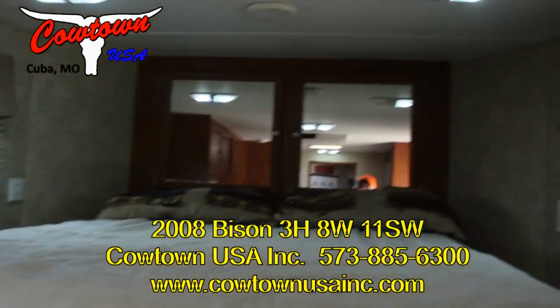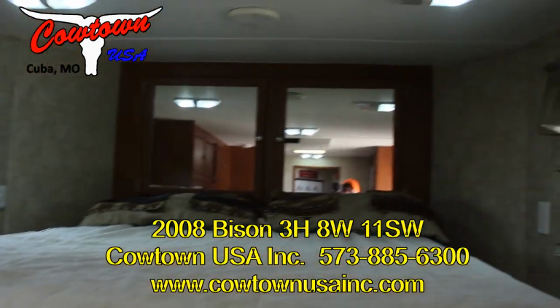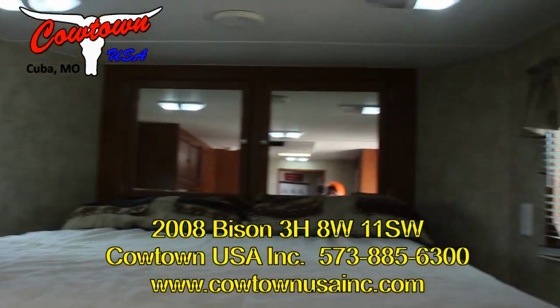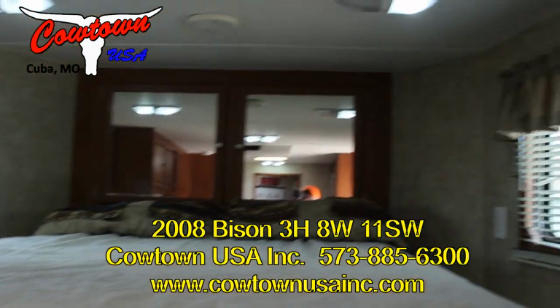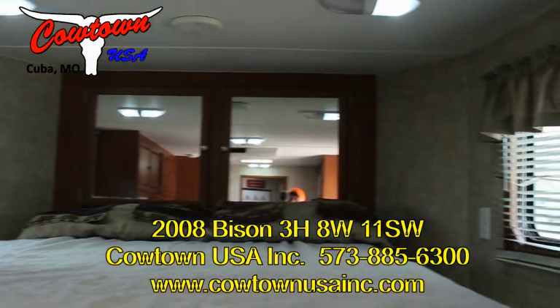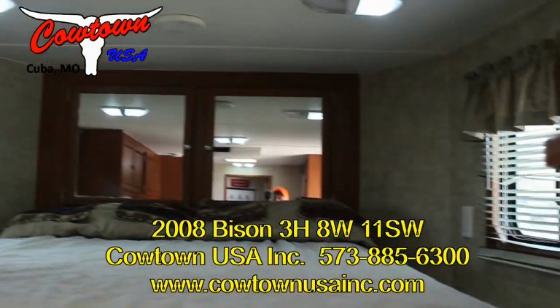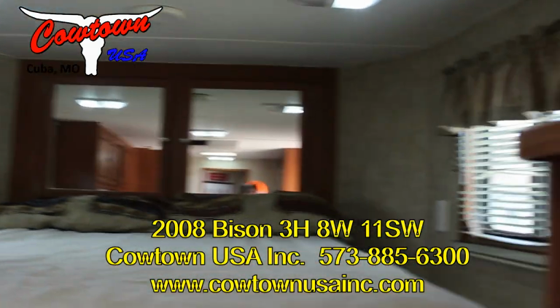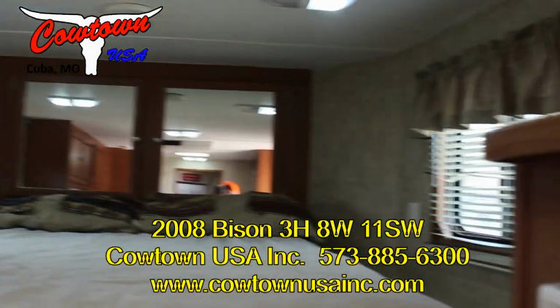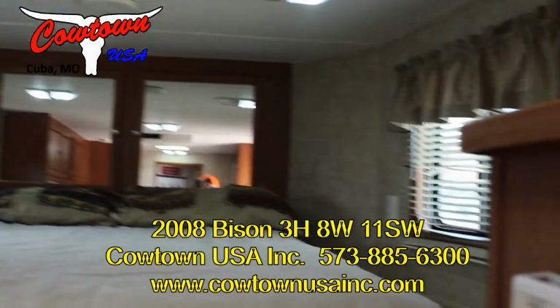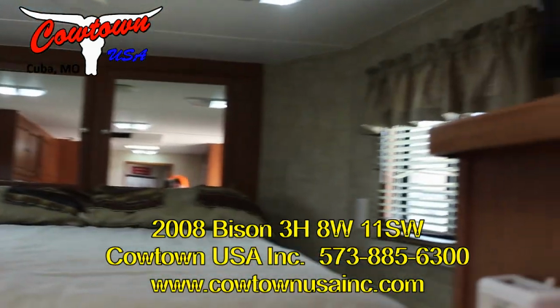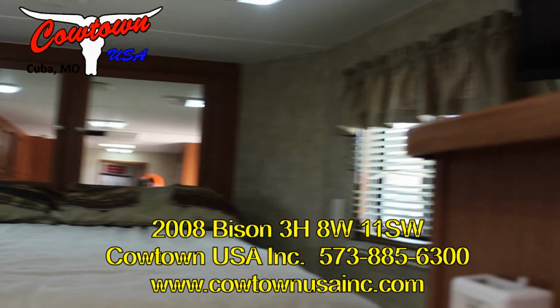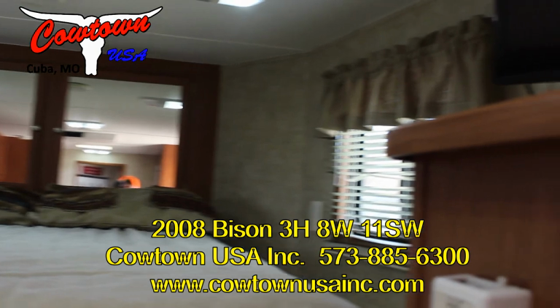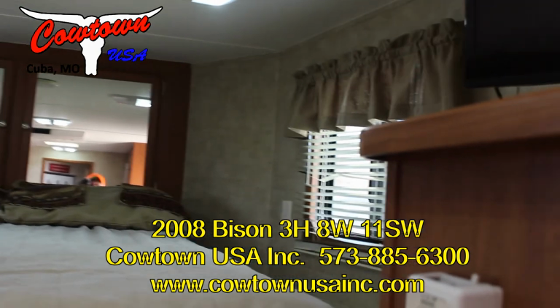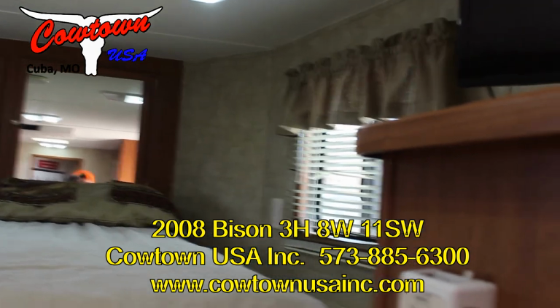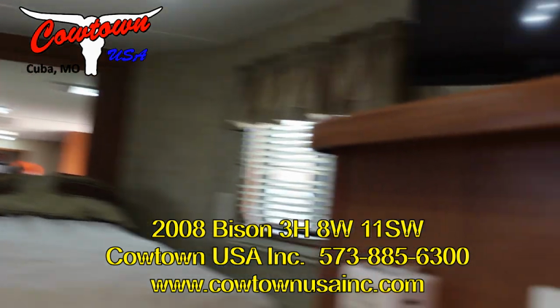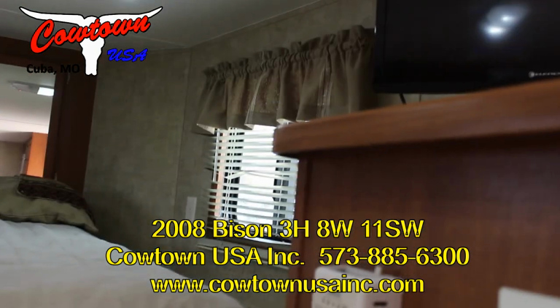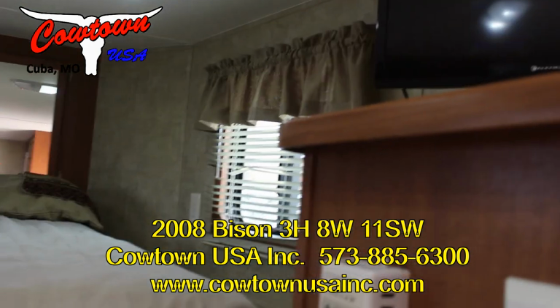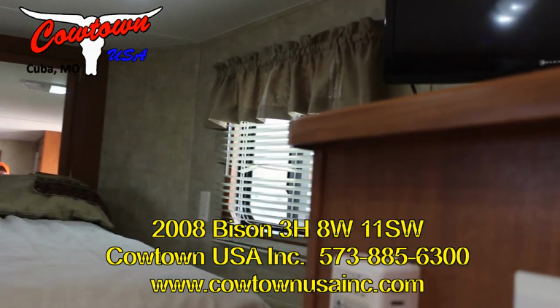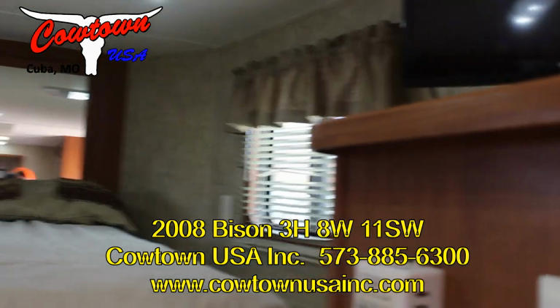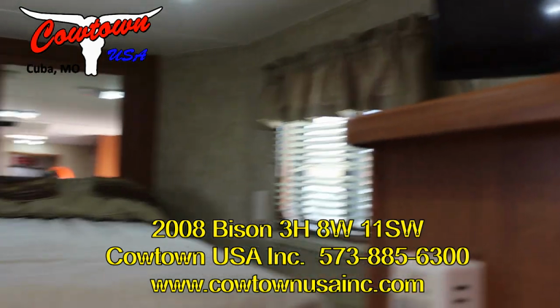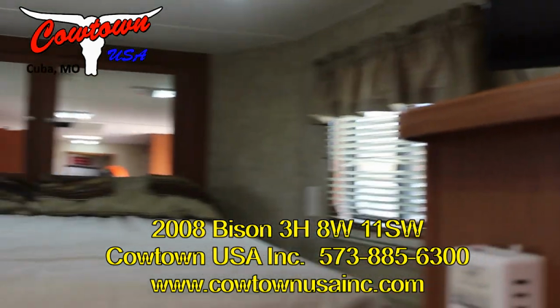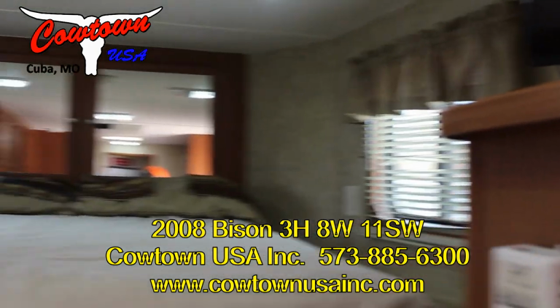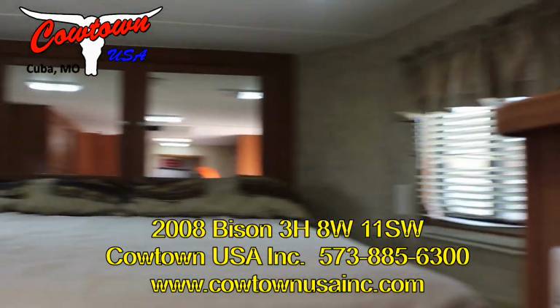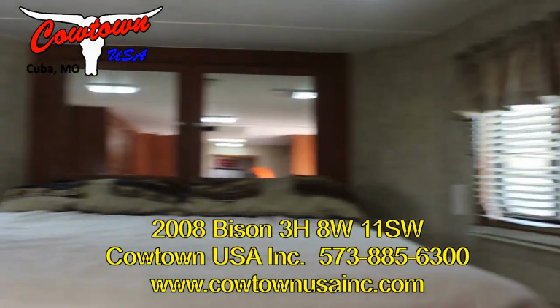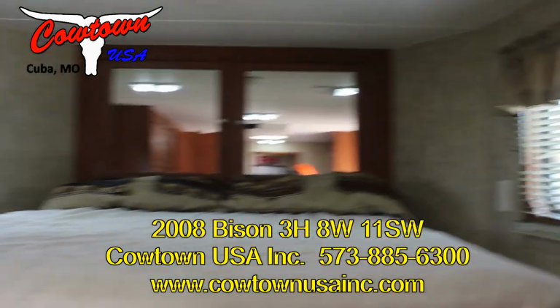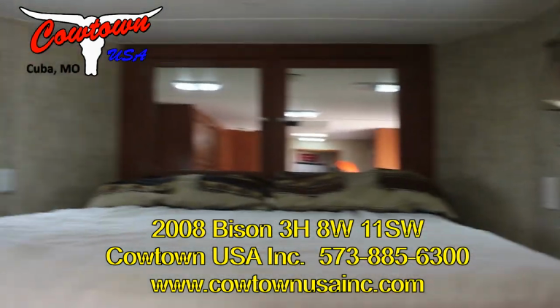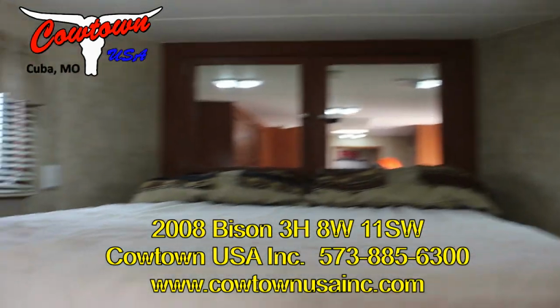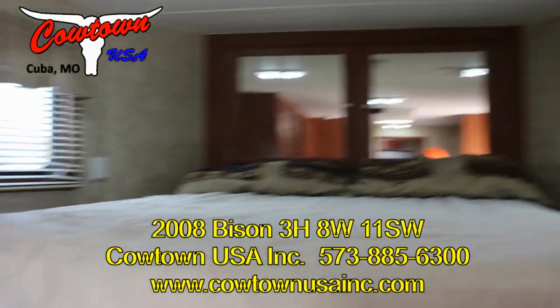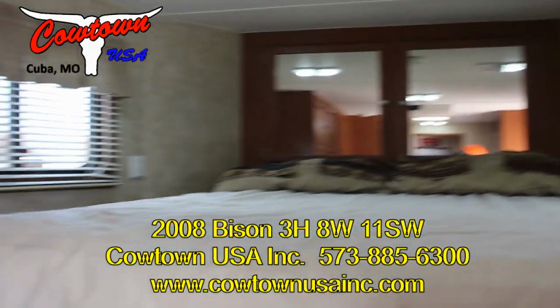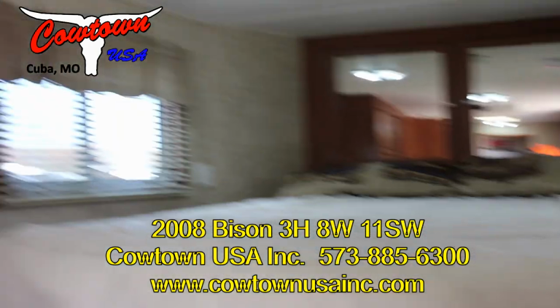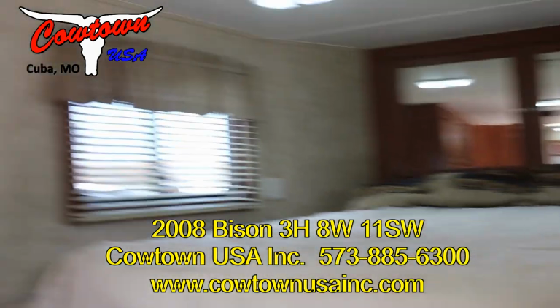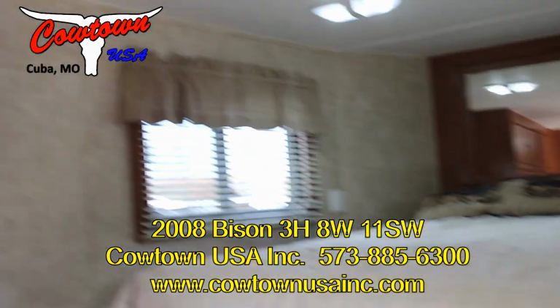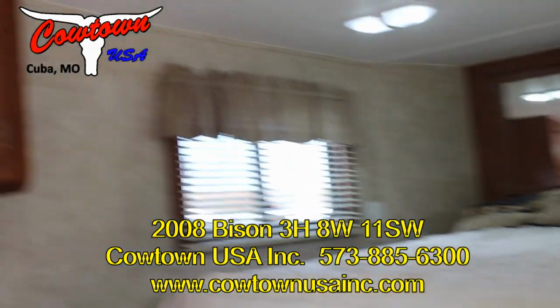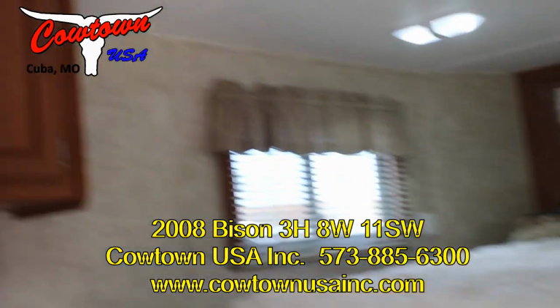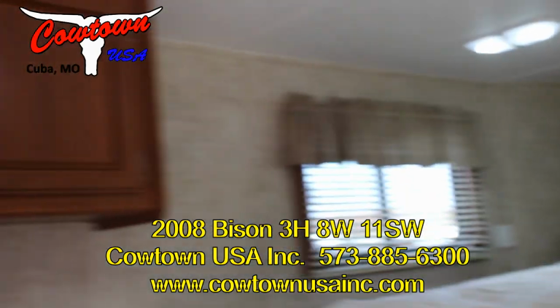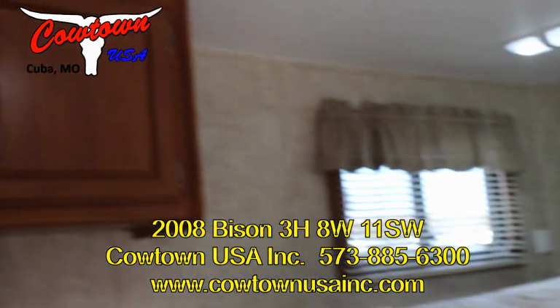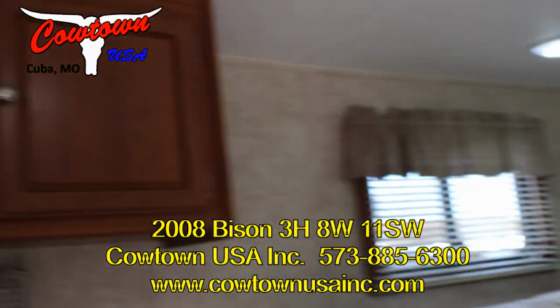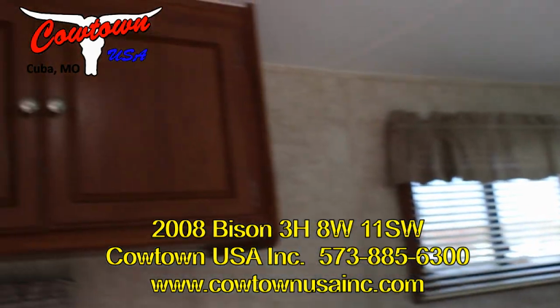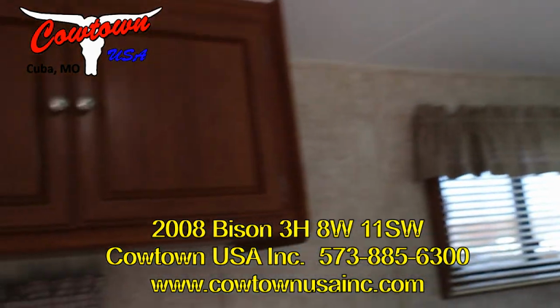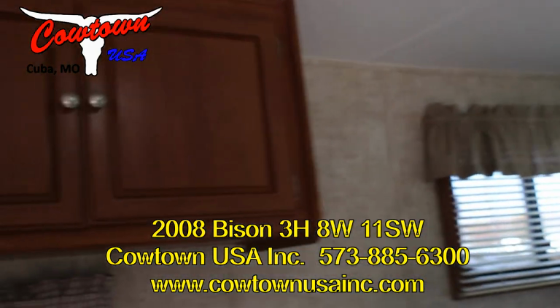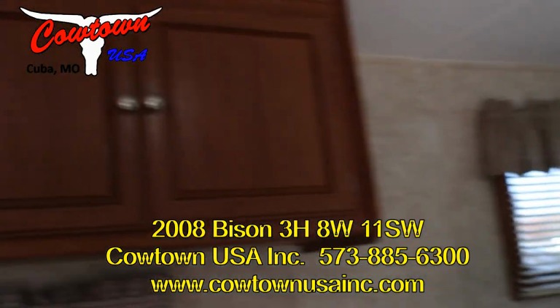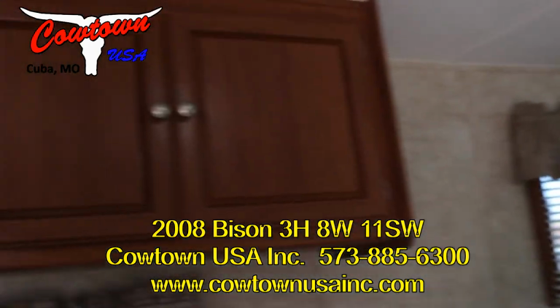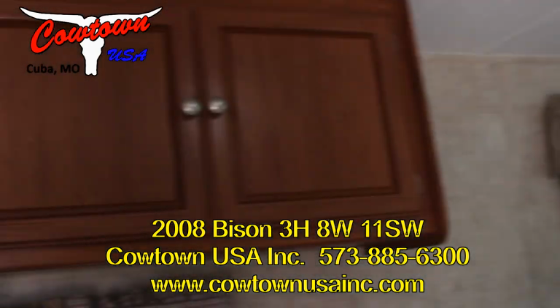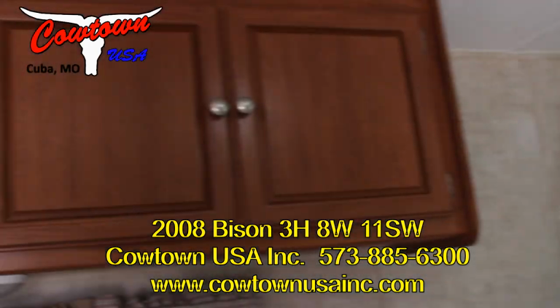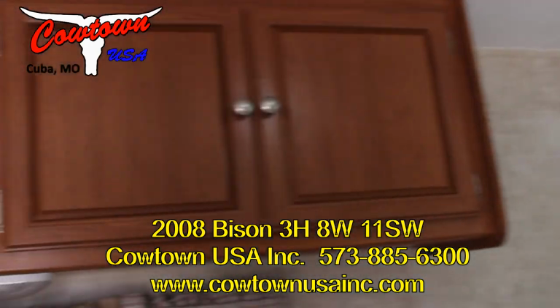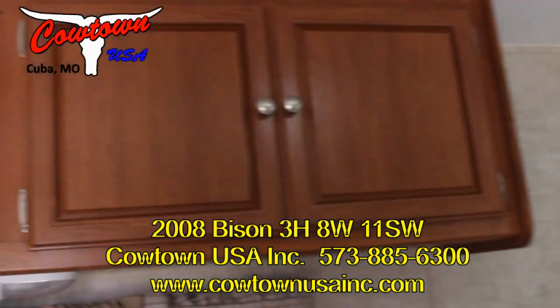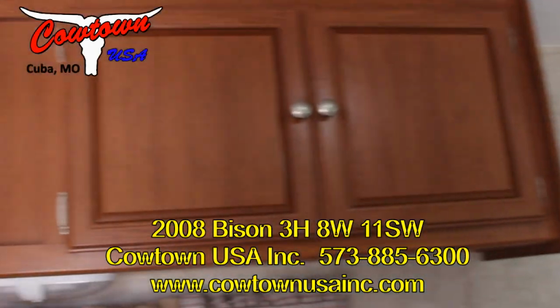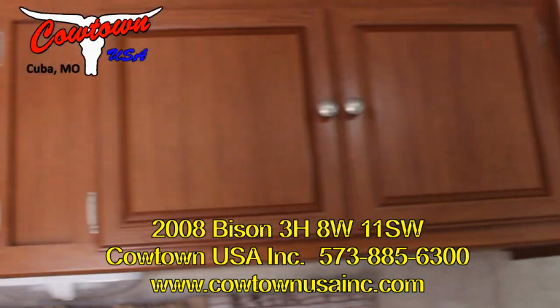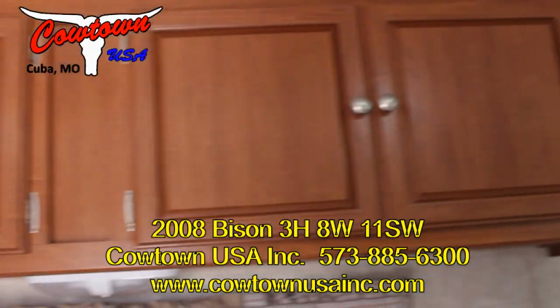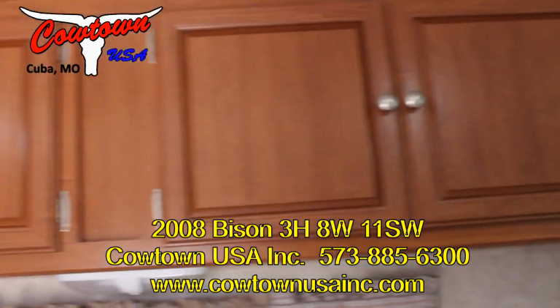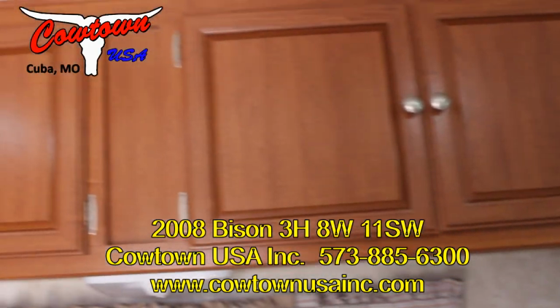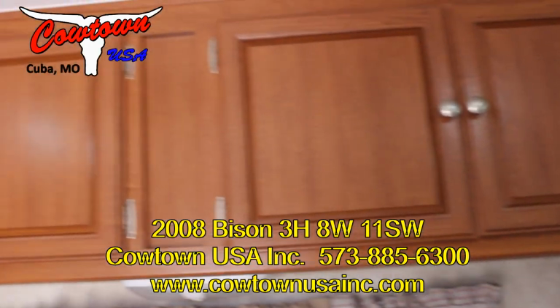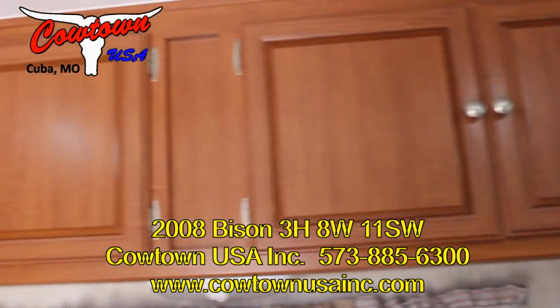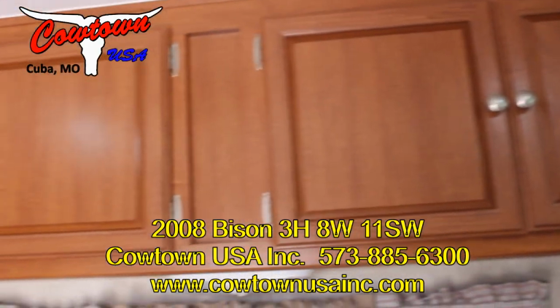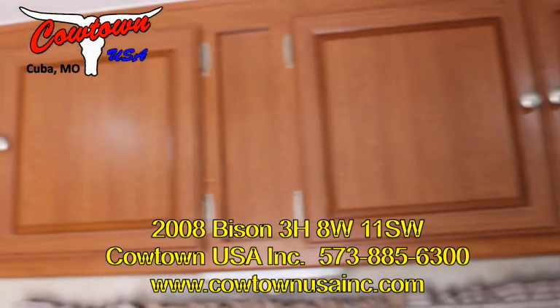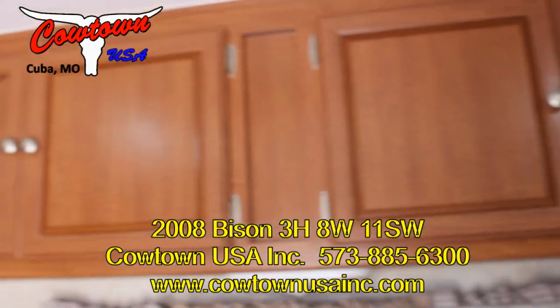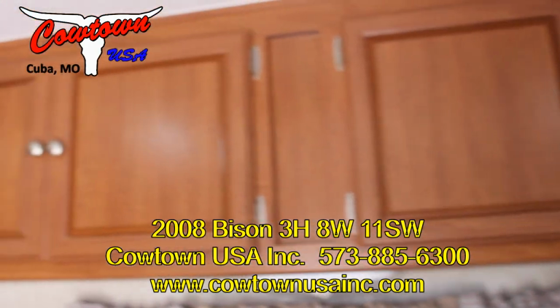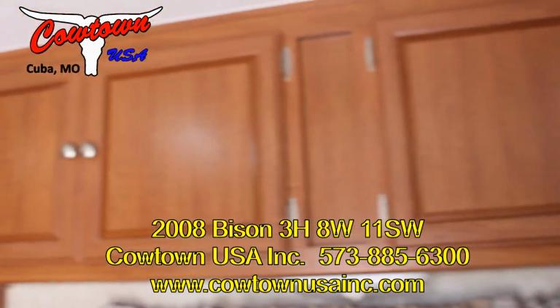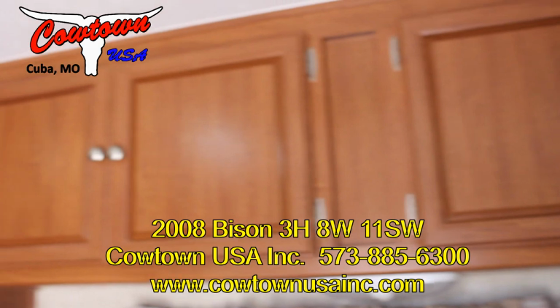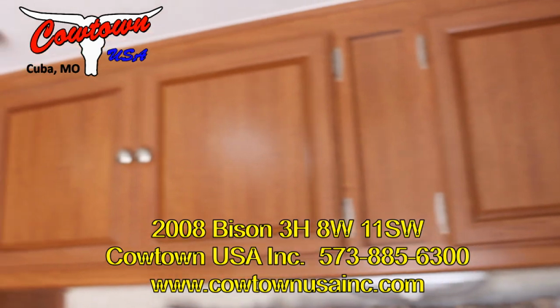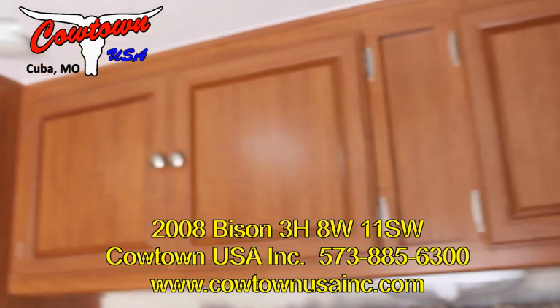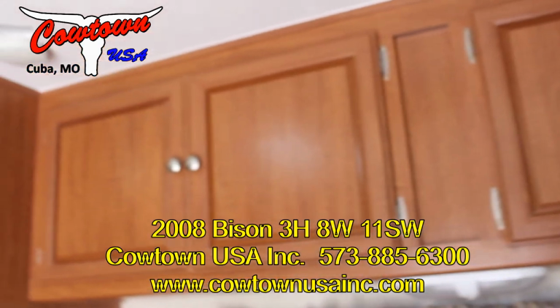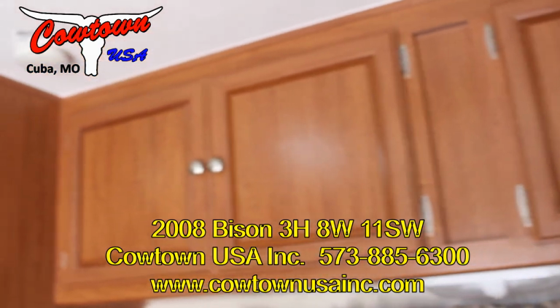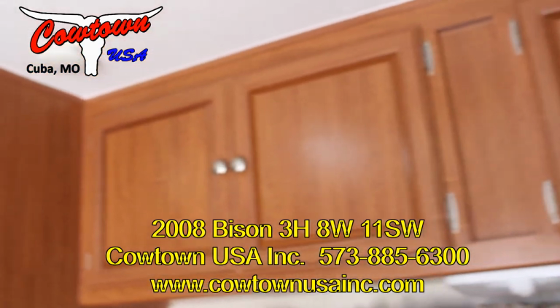Storage at the head of the bed. Cabinets, cabinets, cabinets.